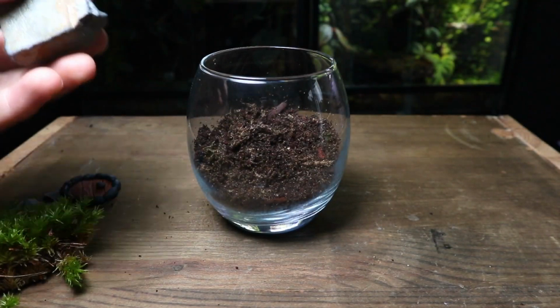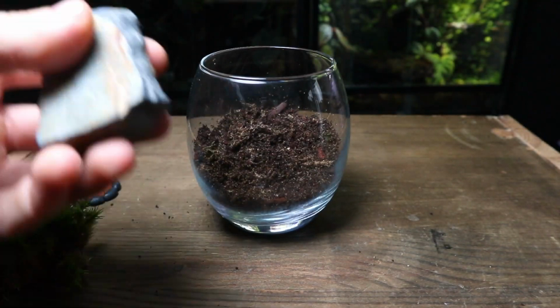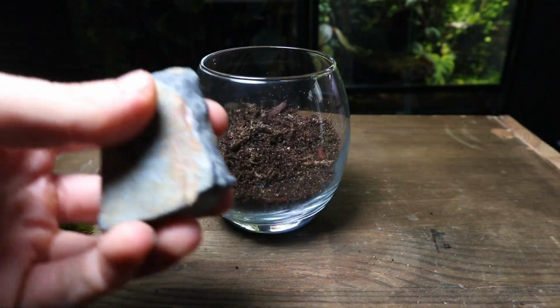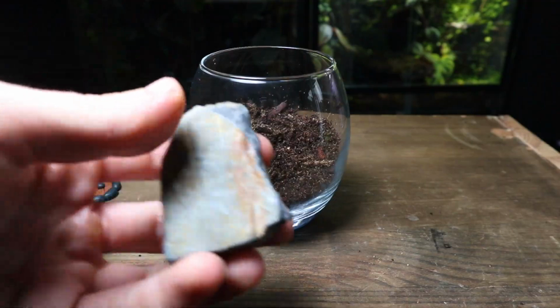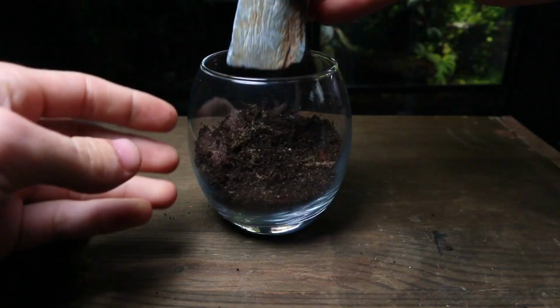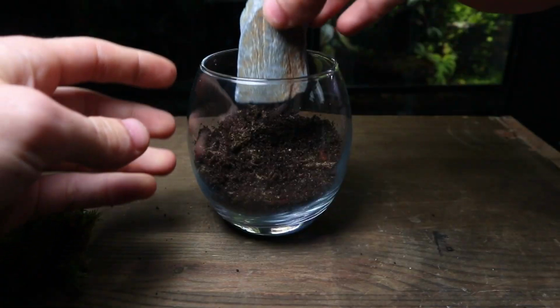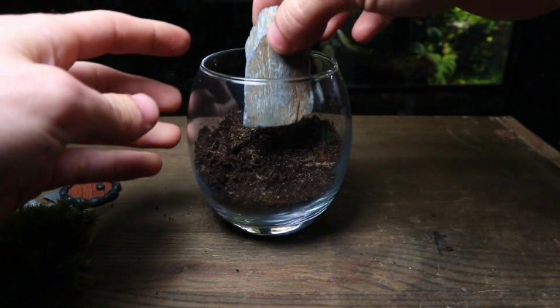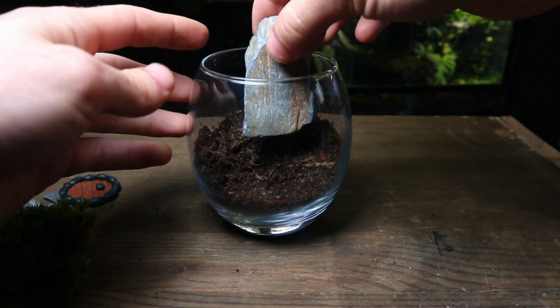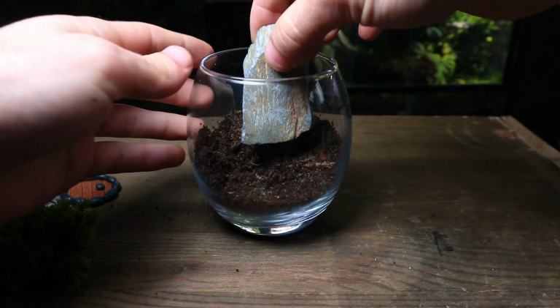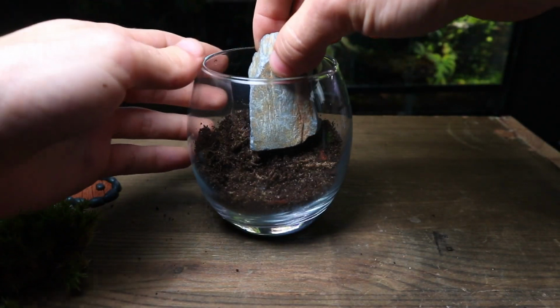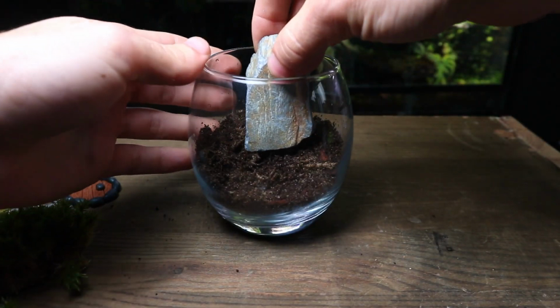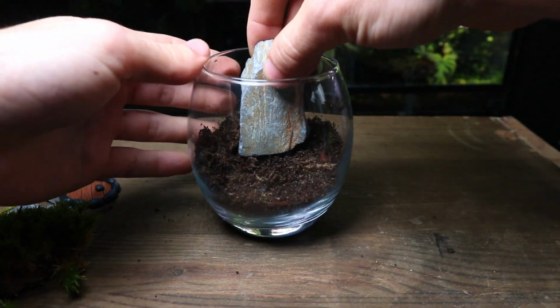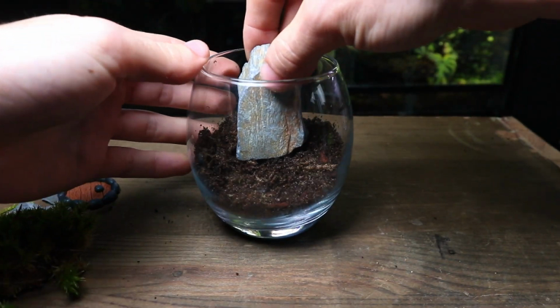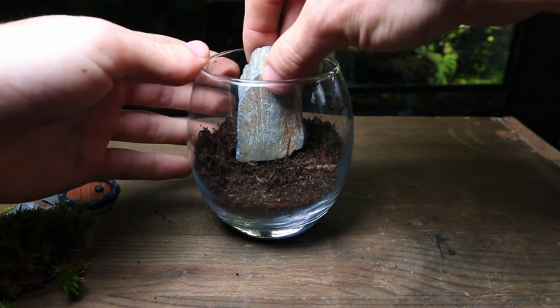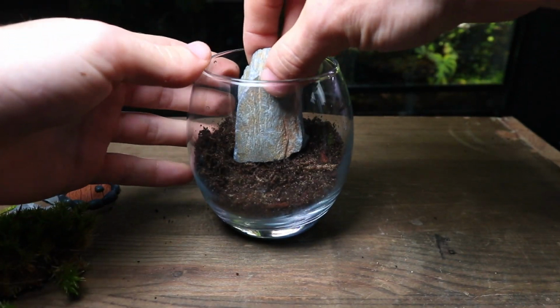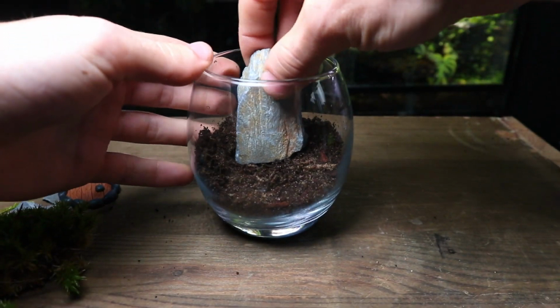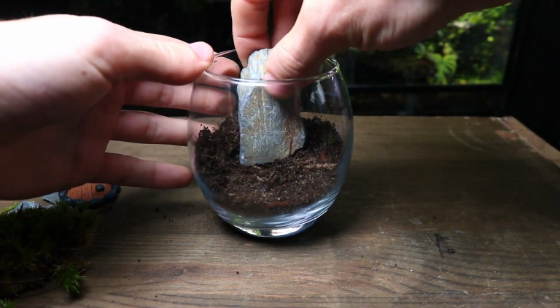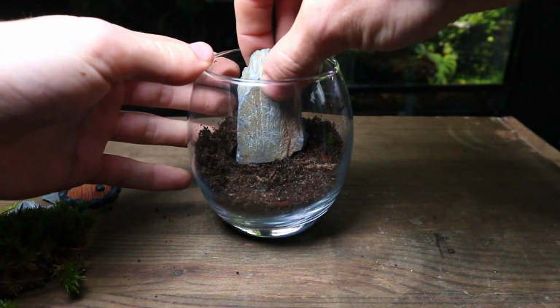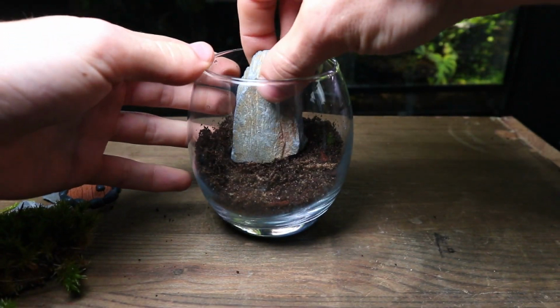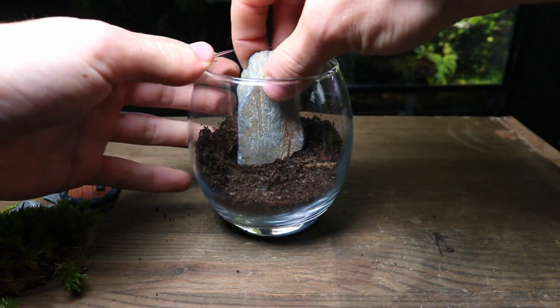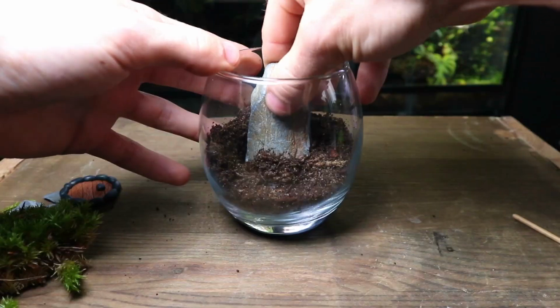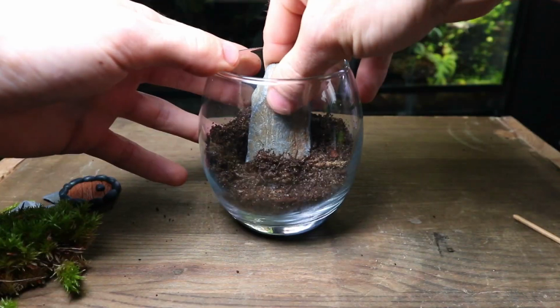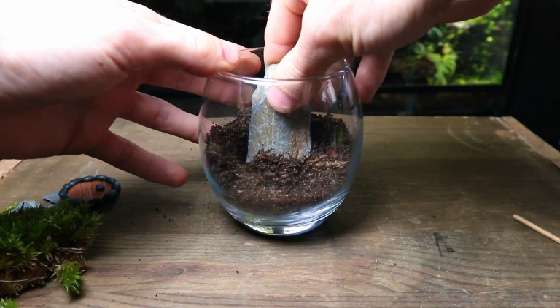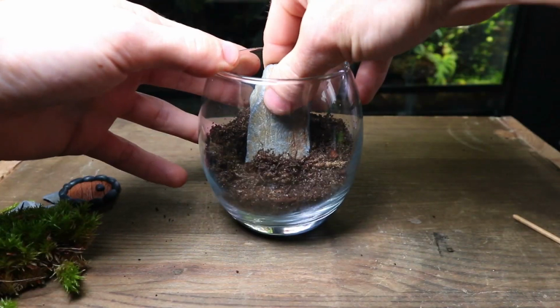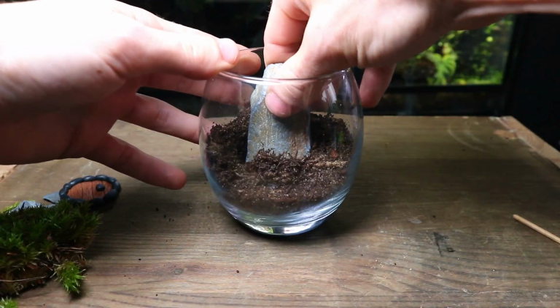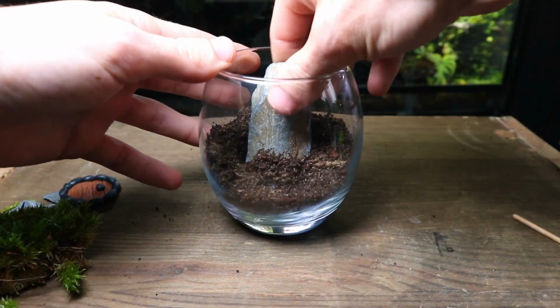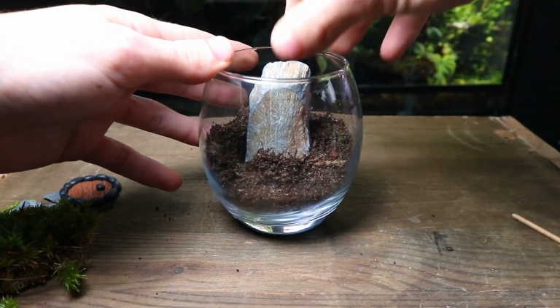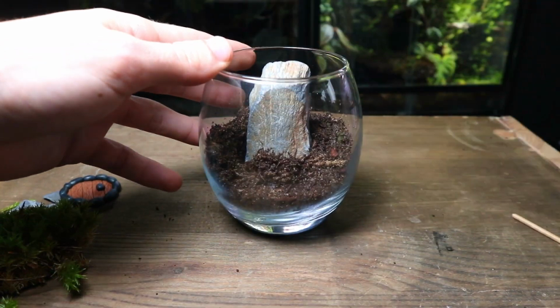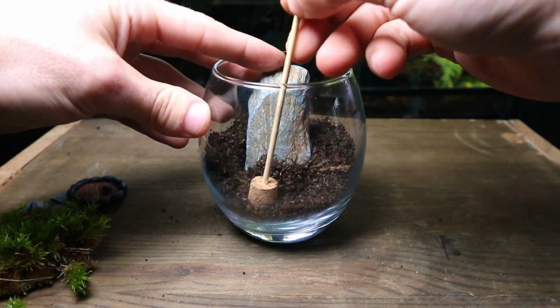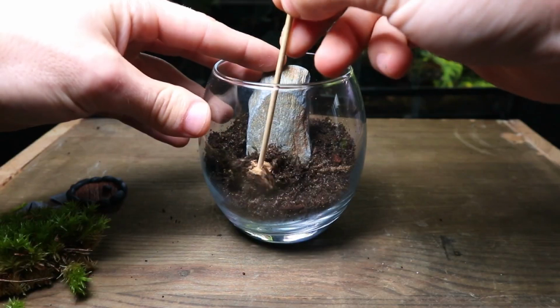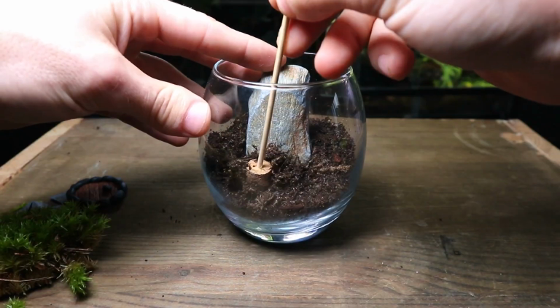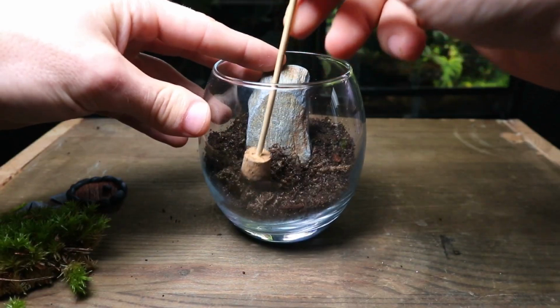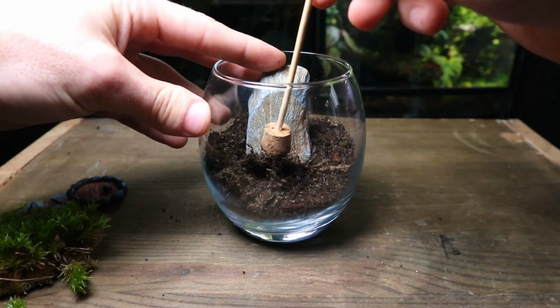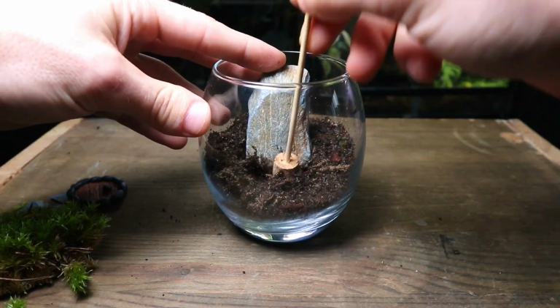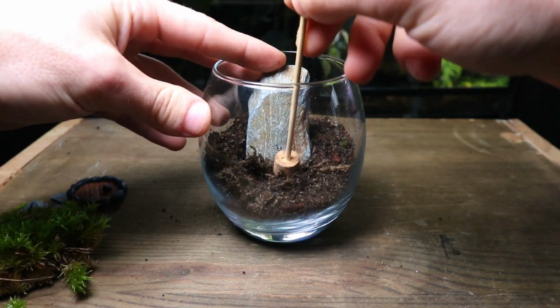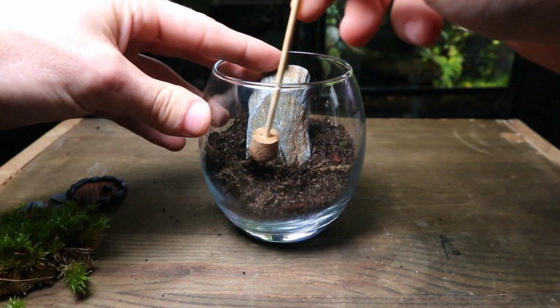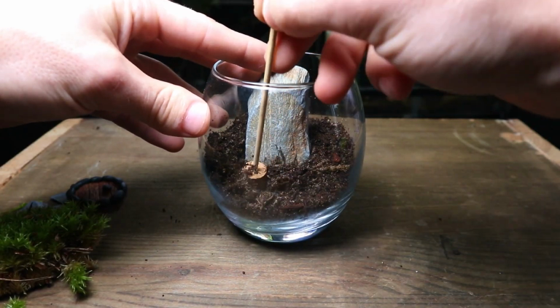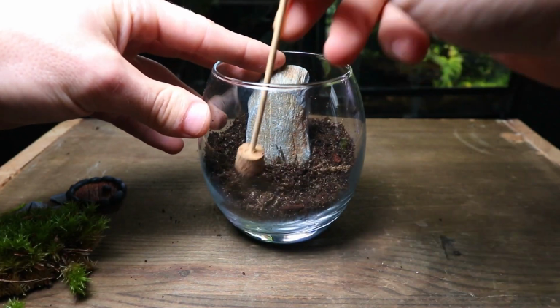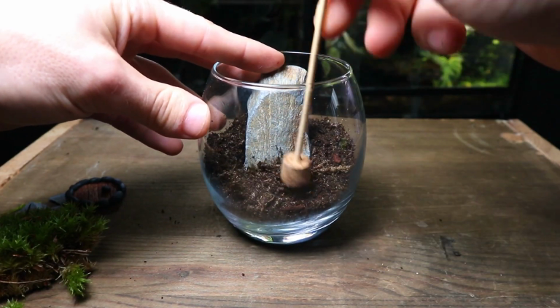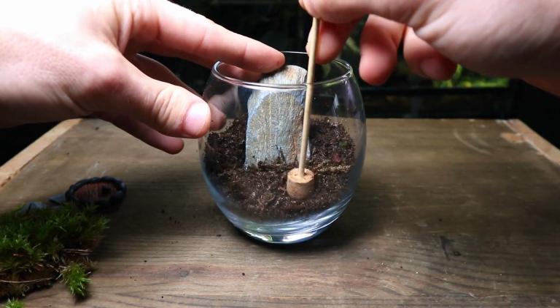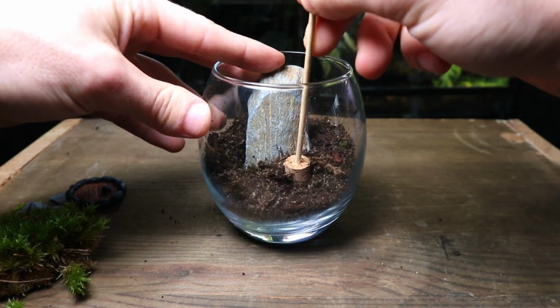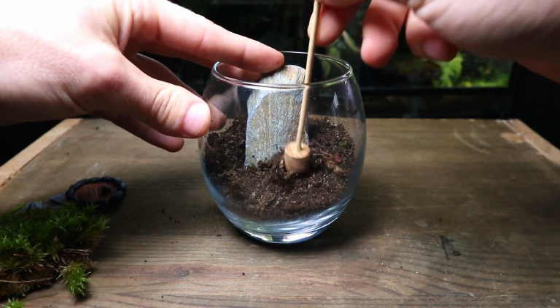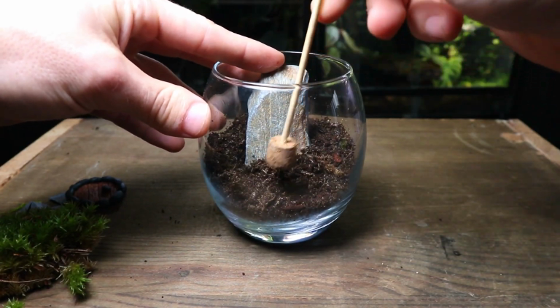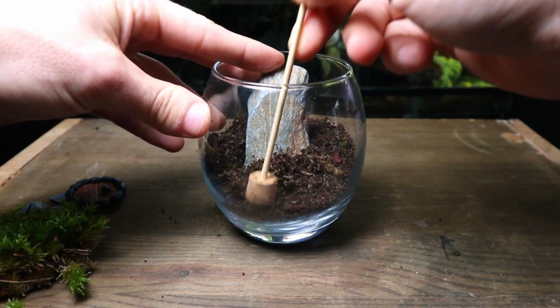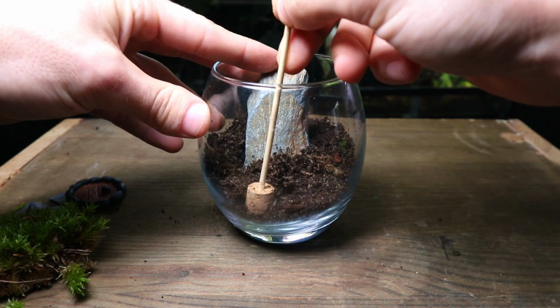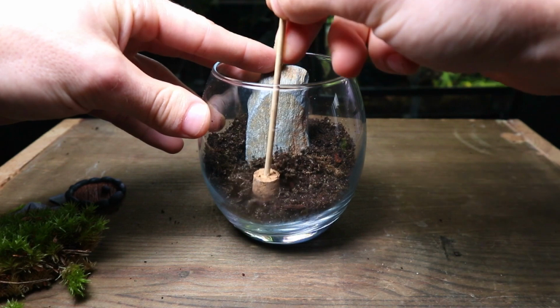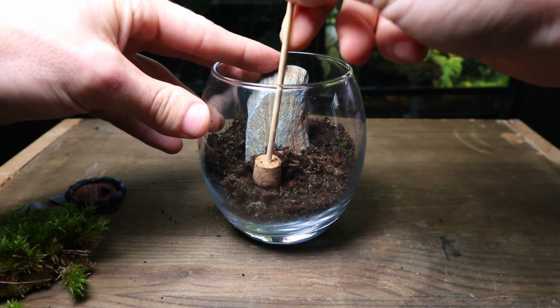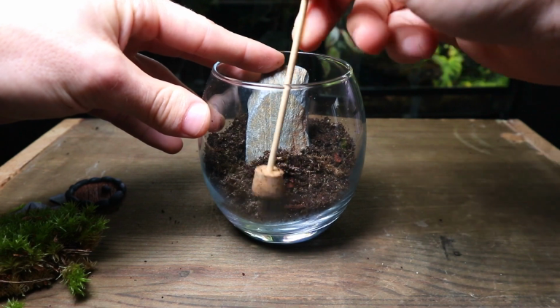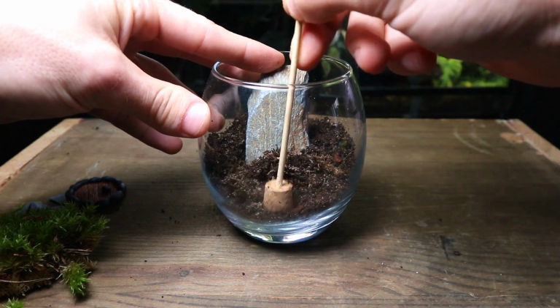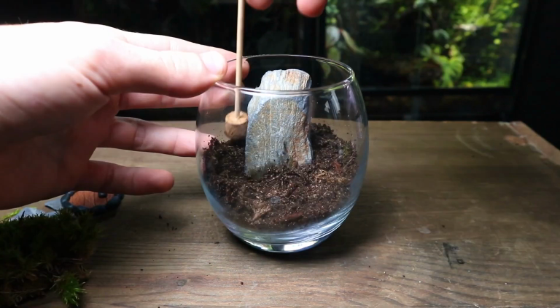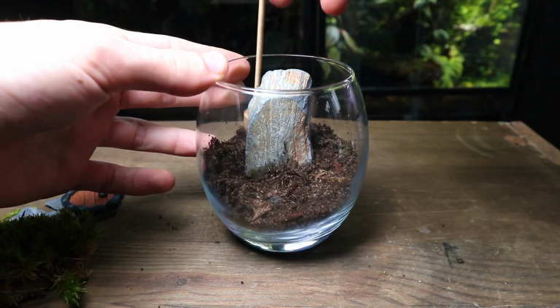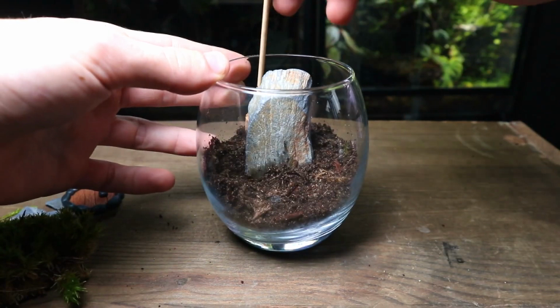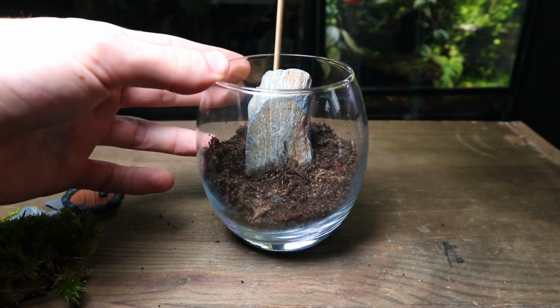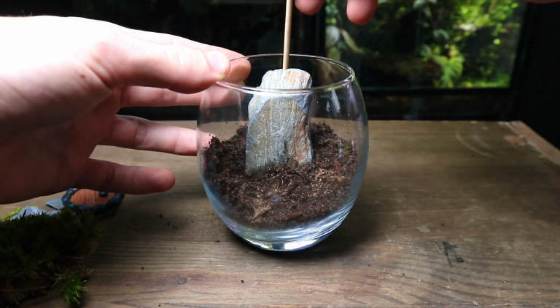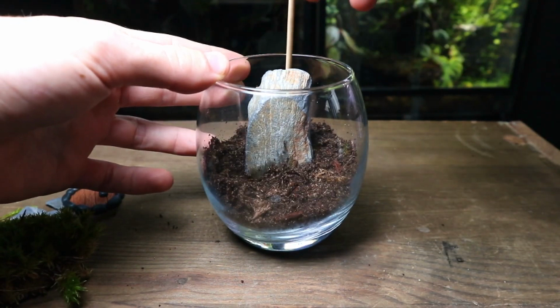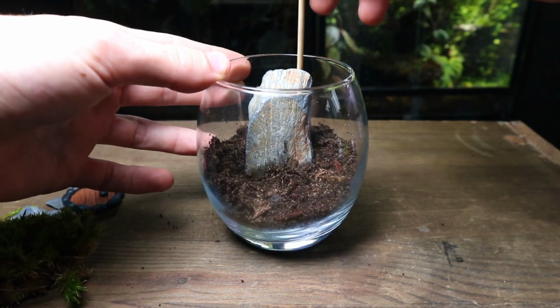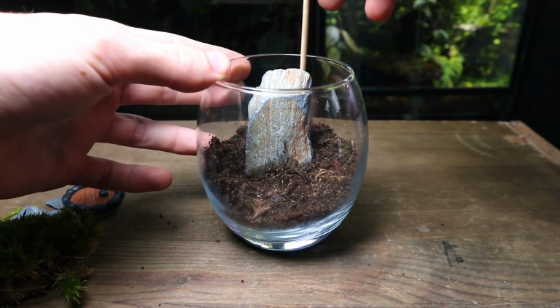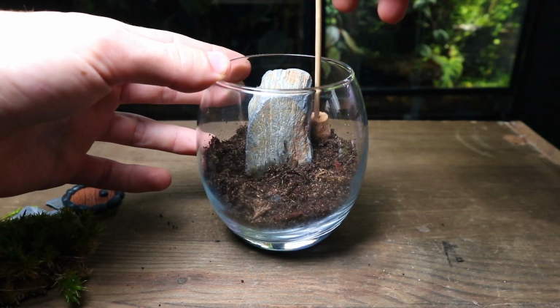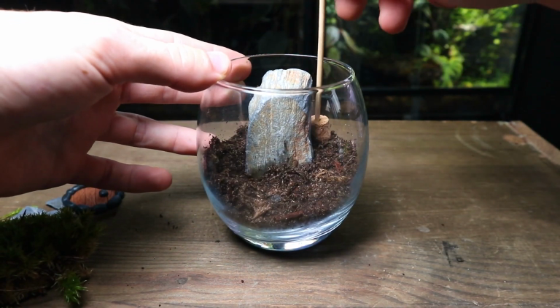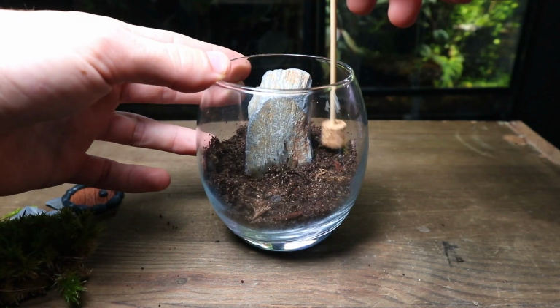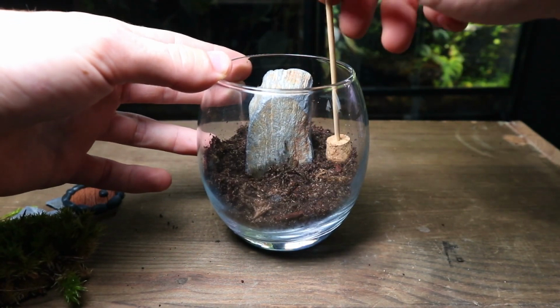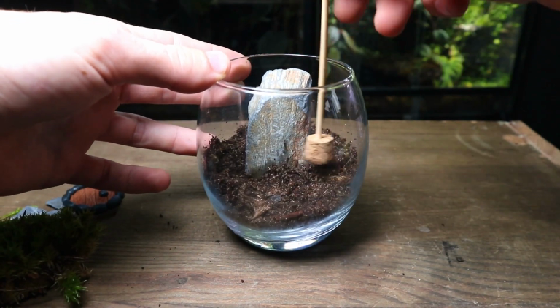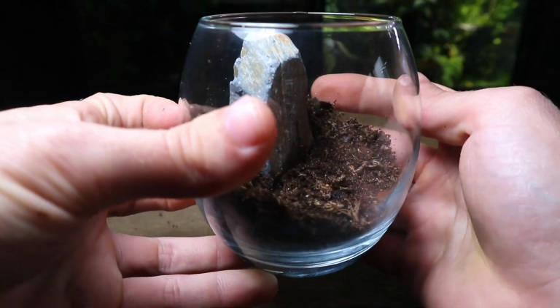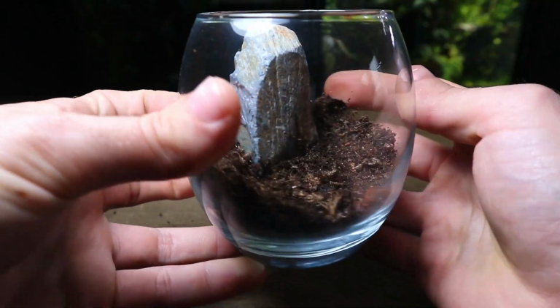I'm using the slate stone rock to act as the house sitting behind the hobbit door. Using the tool I set it into place so it doesn't fall over.